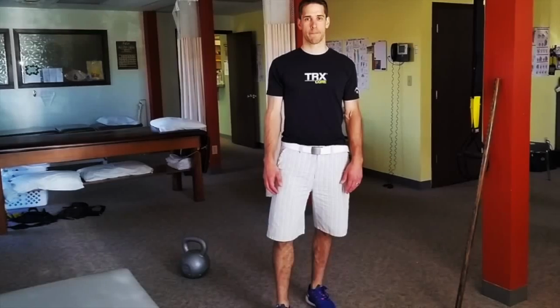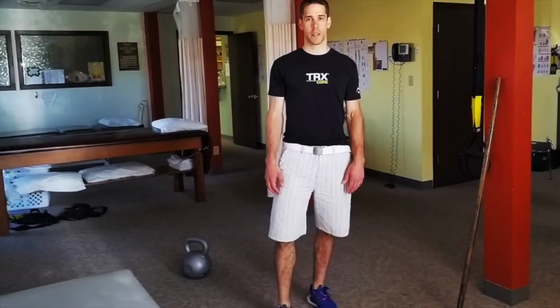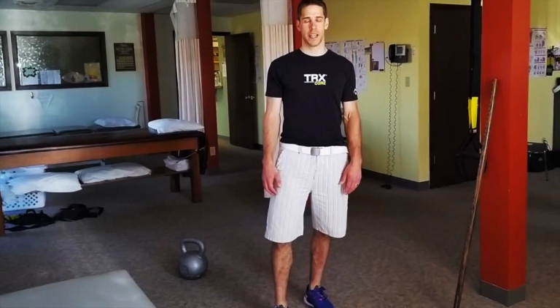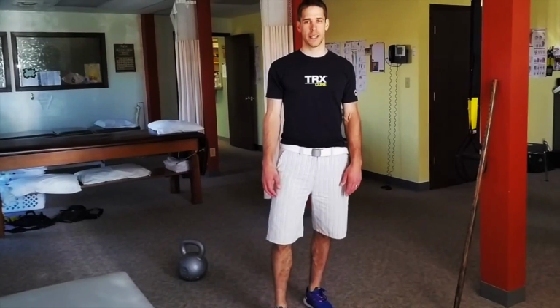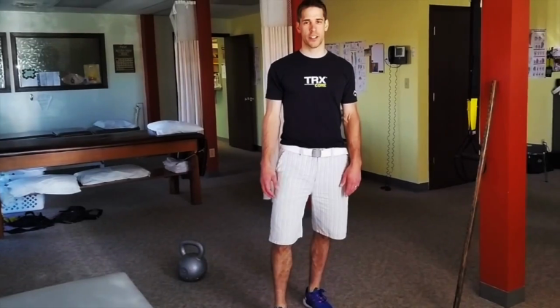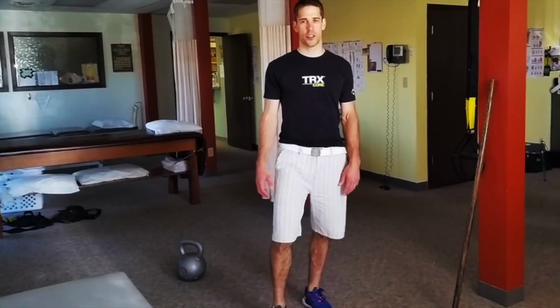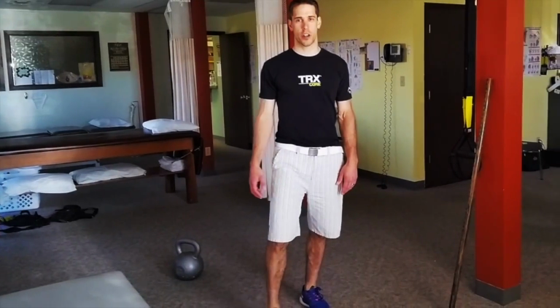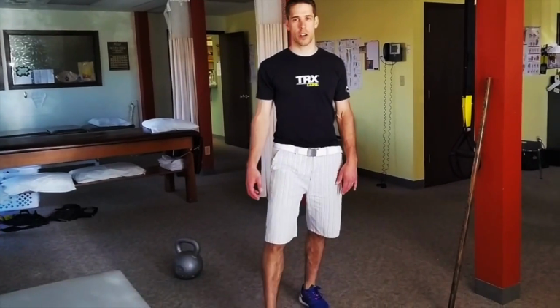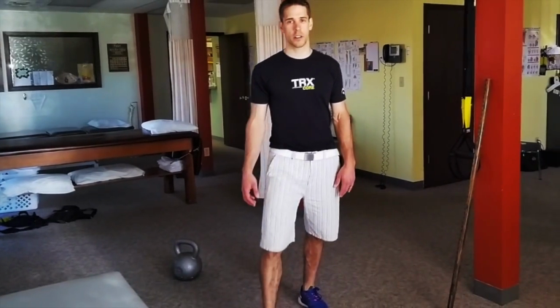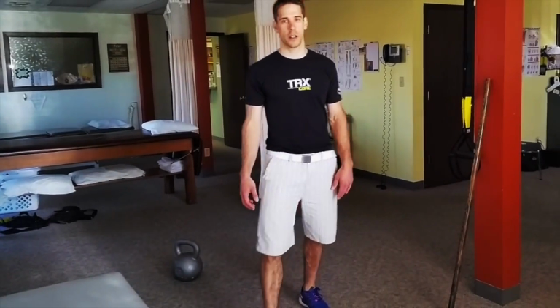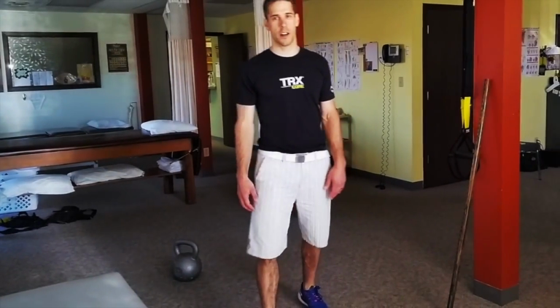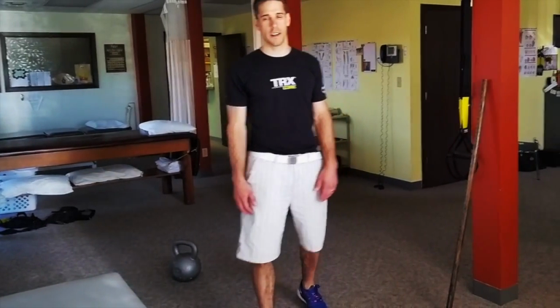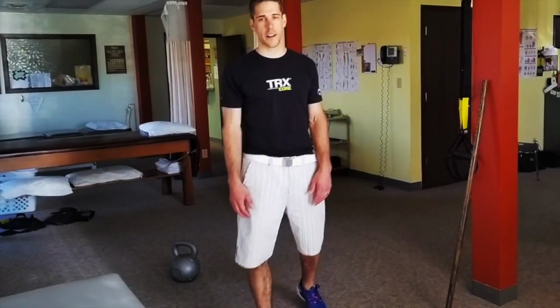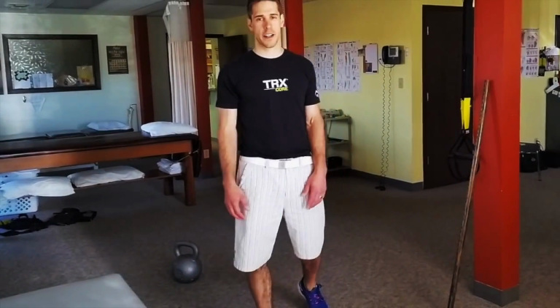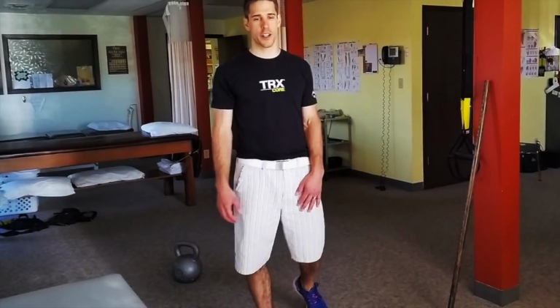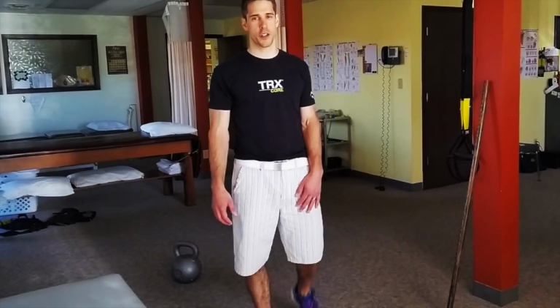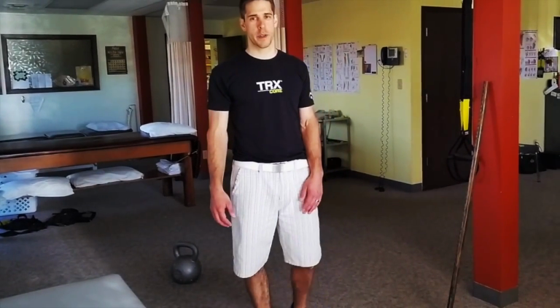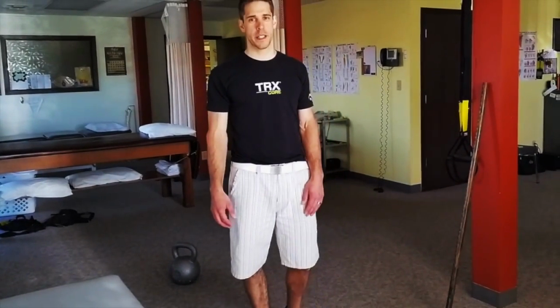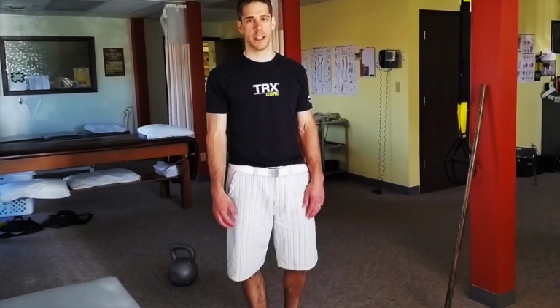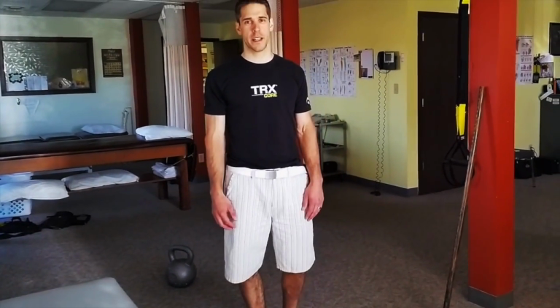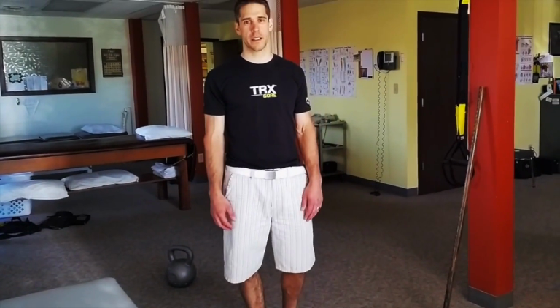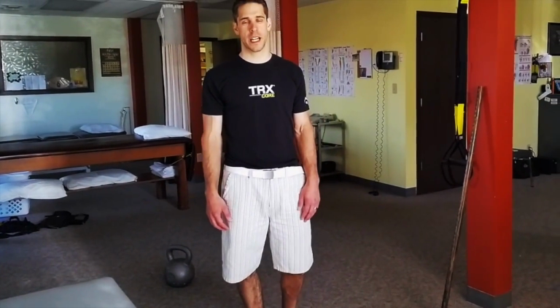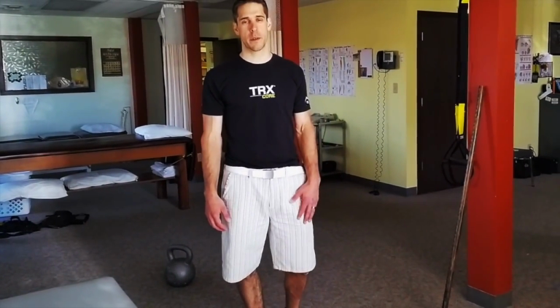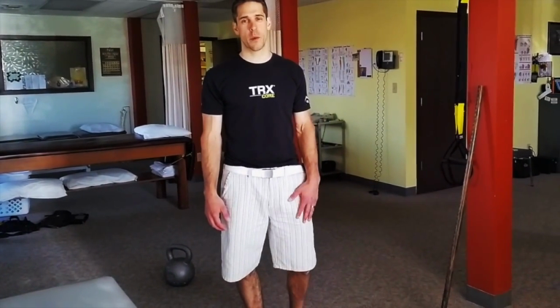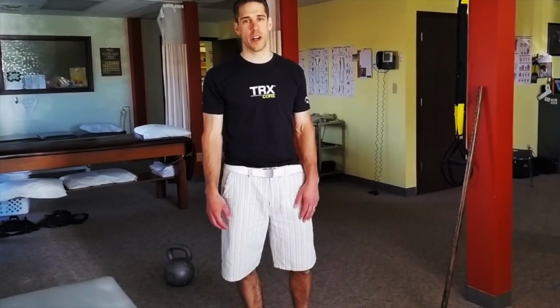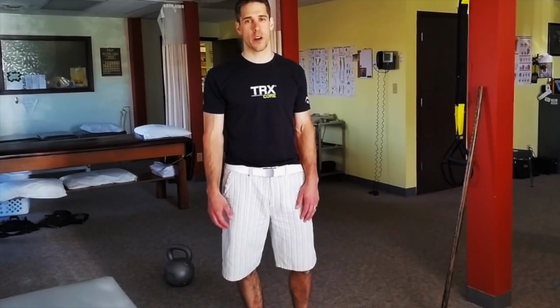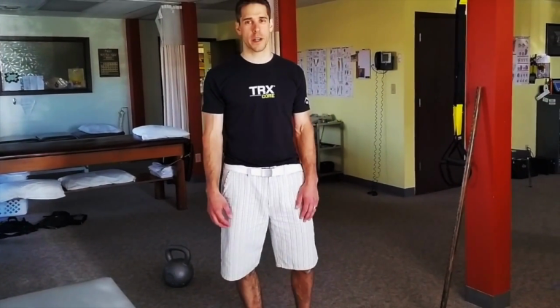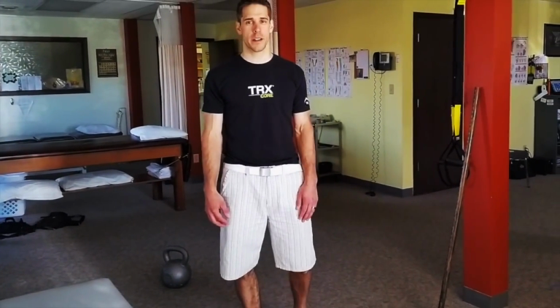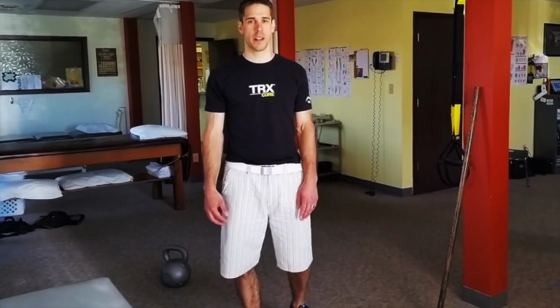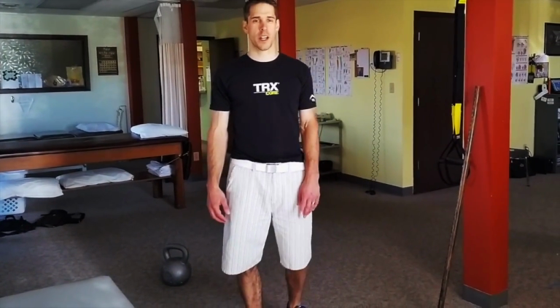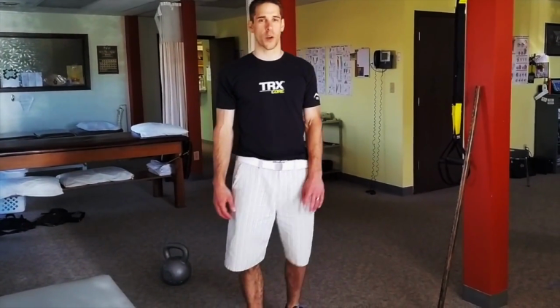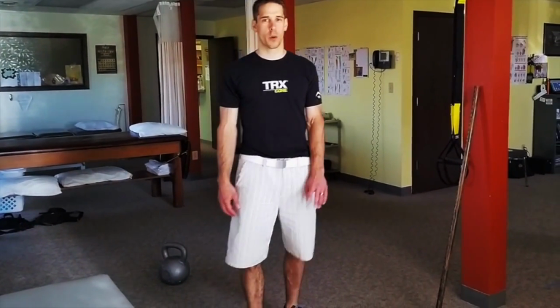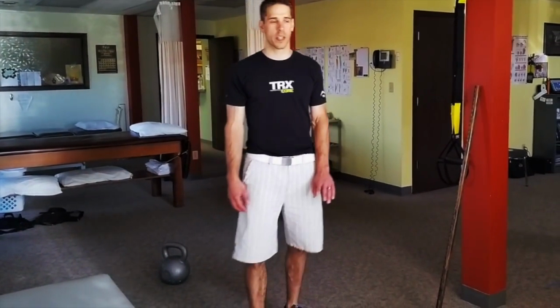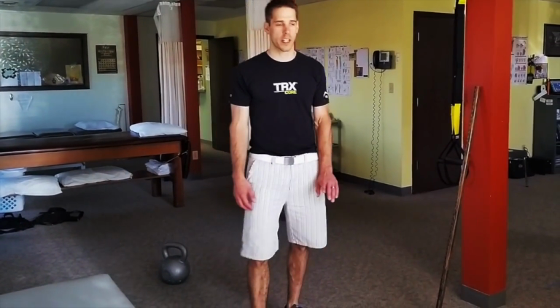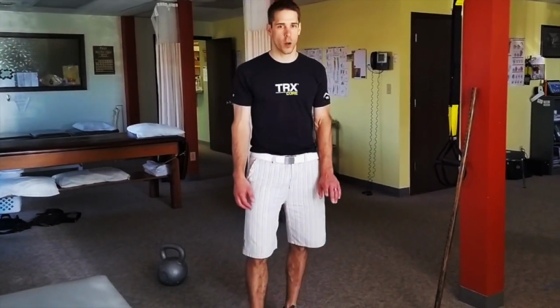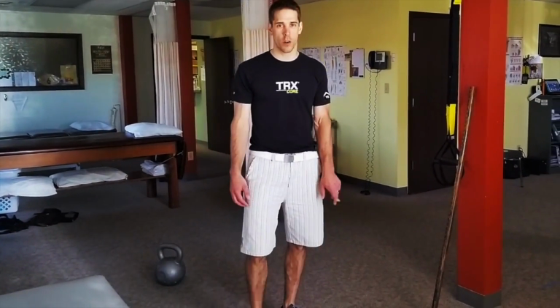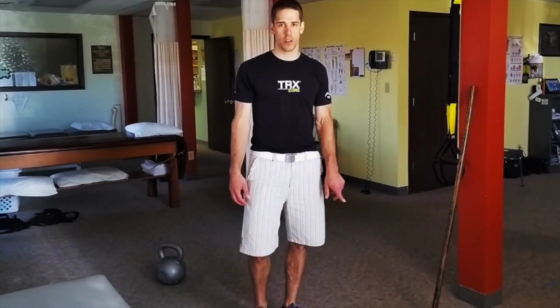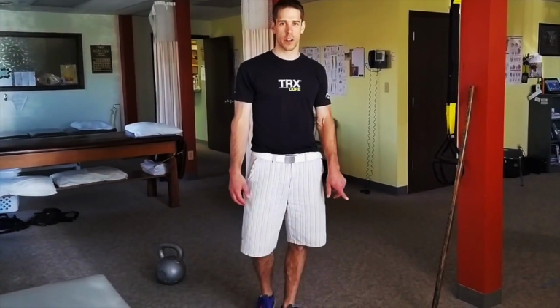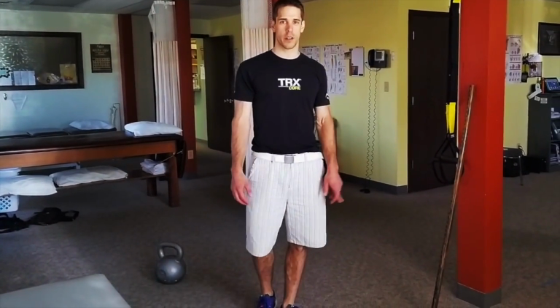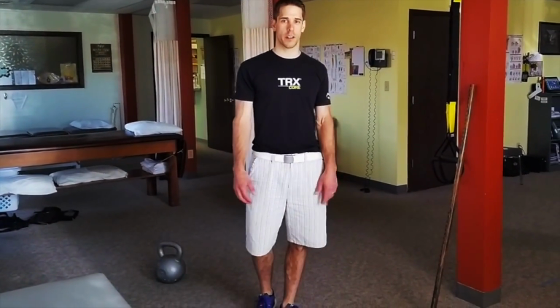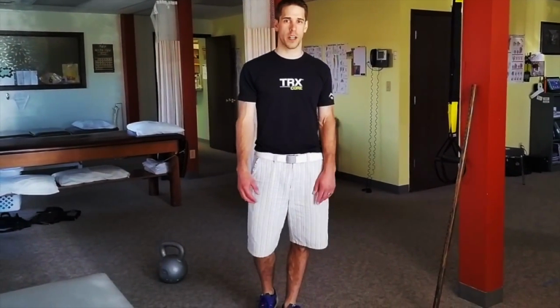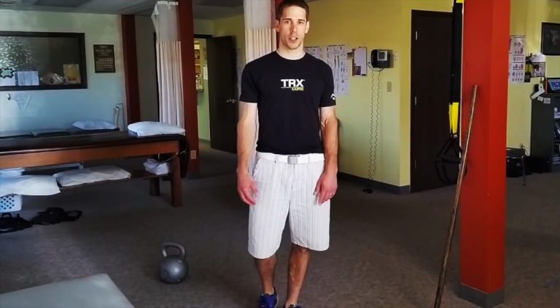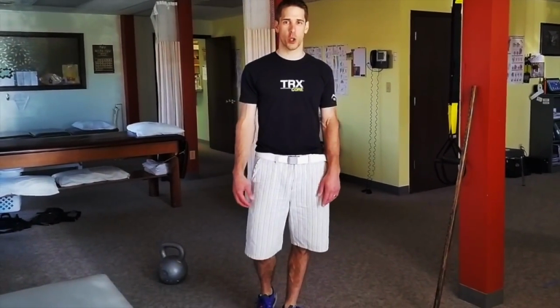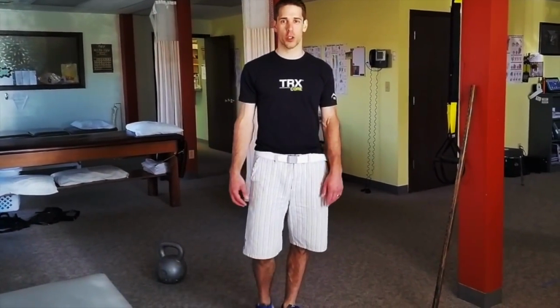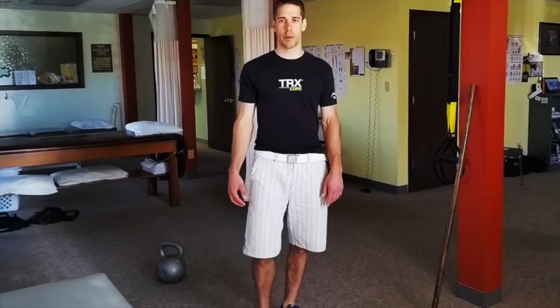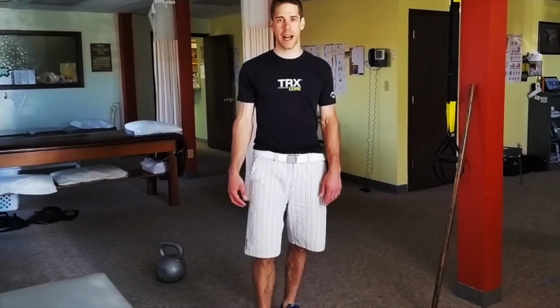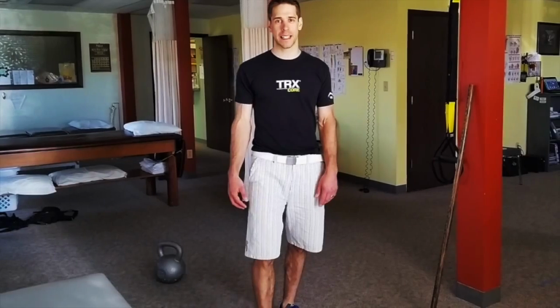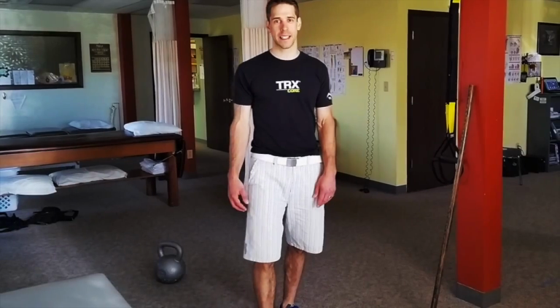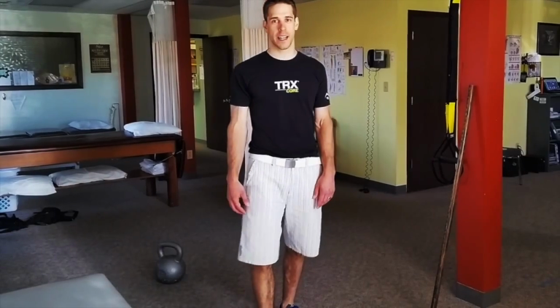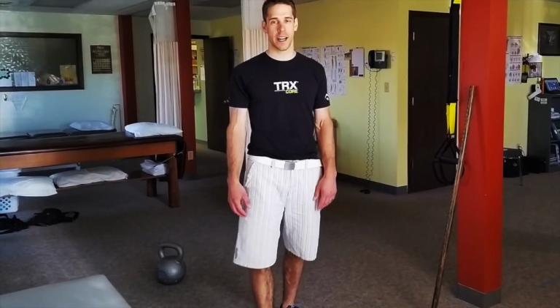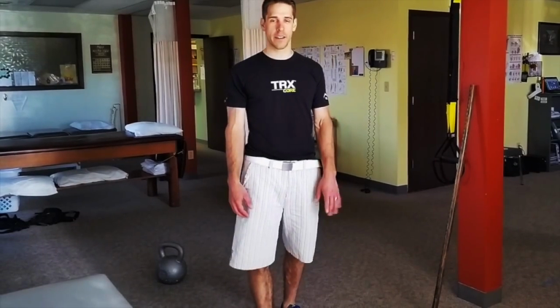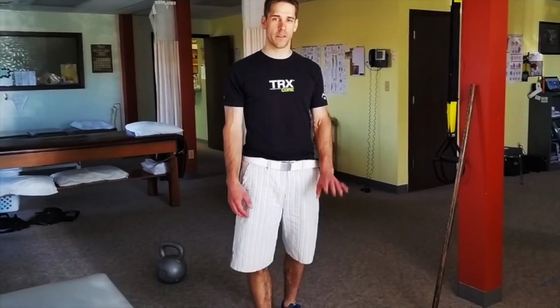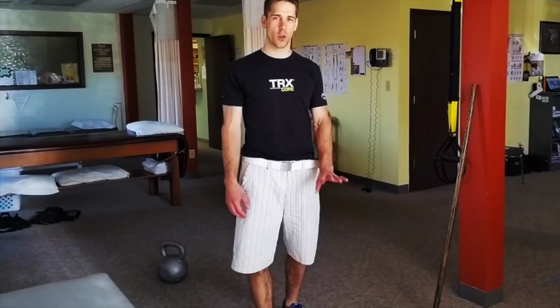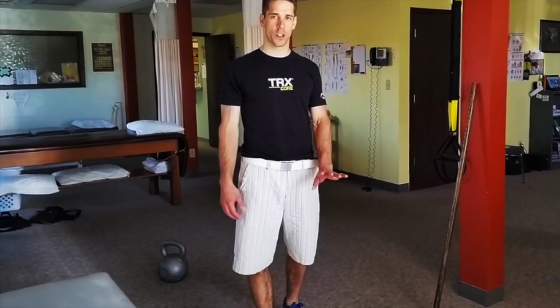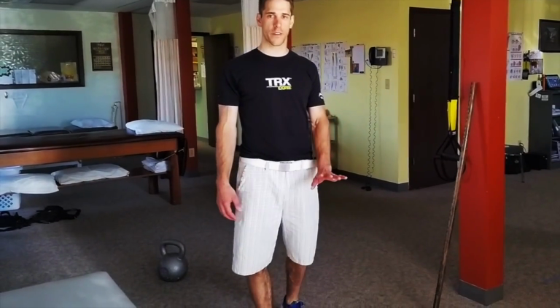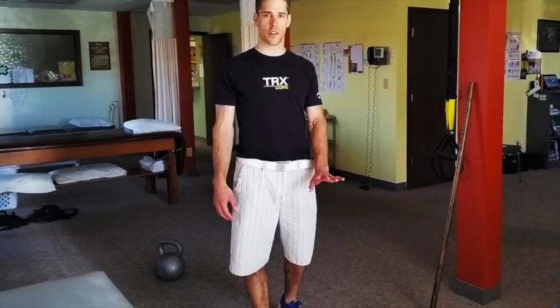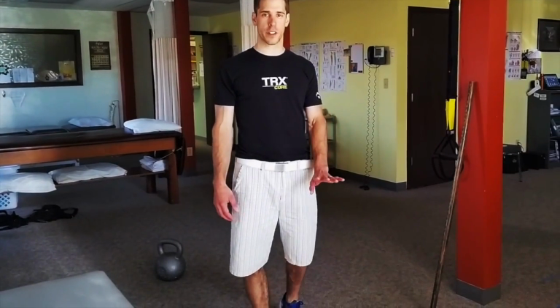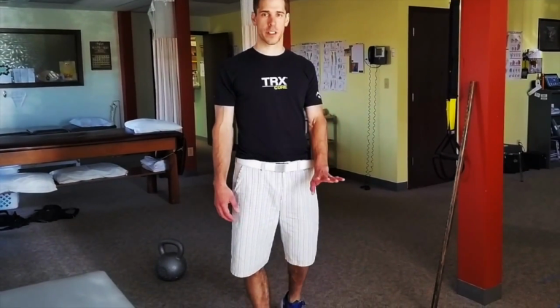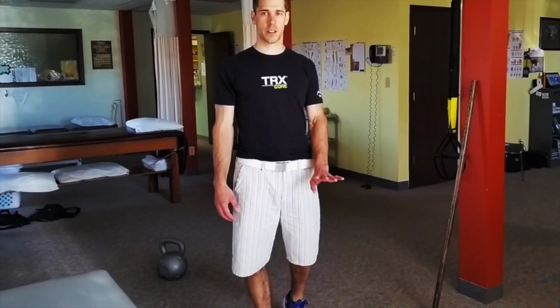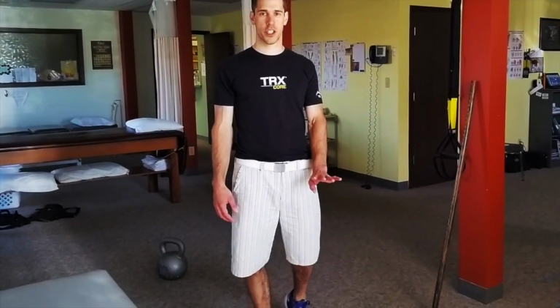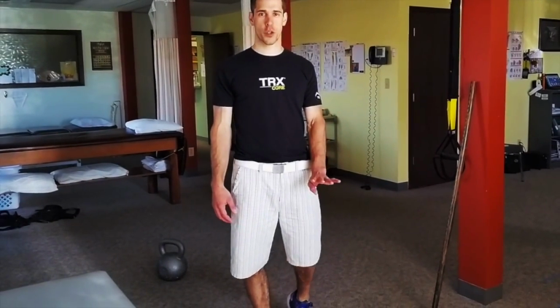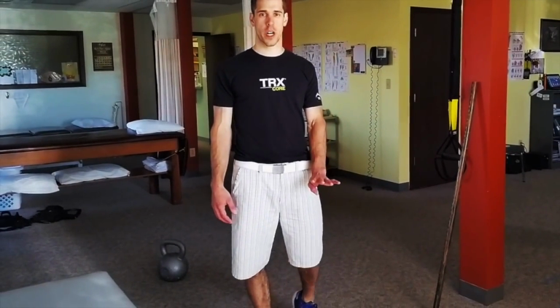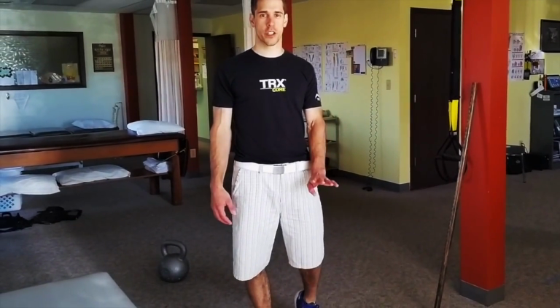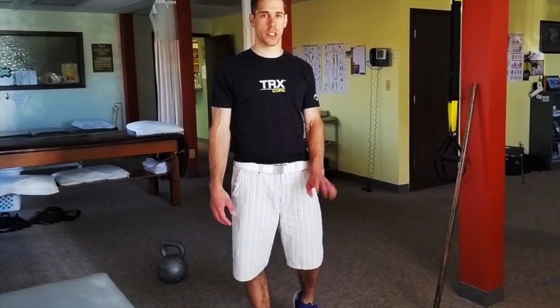Hey, it's John Claude at High Country PT in Laramie, Wyoming. We're going to go over shoulder packing today in four different situations.